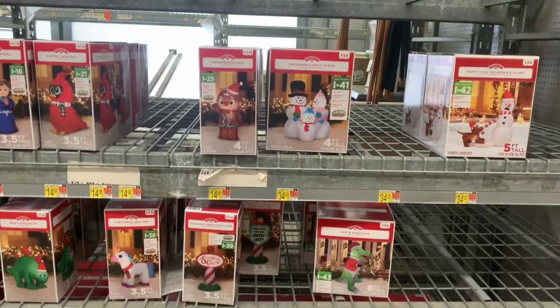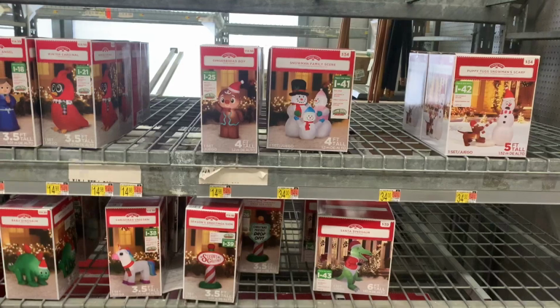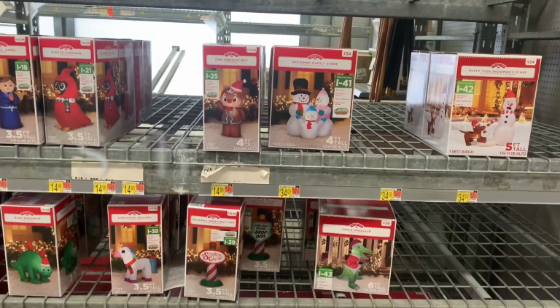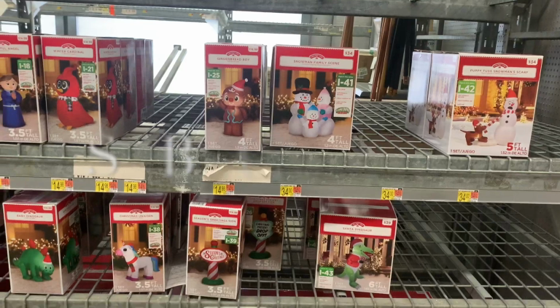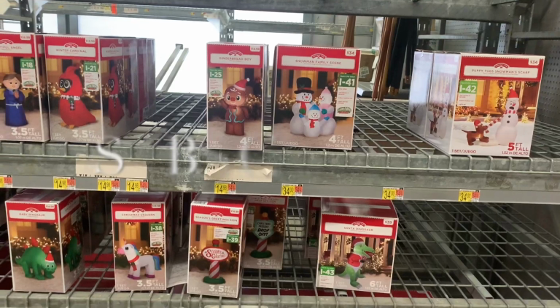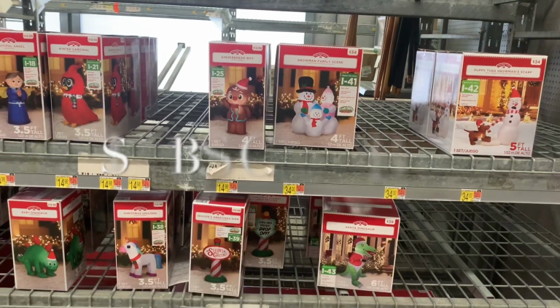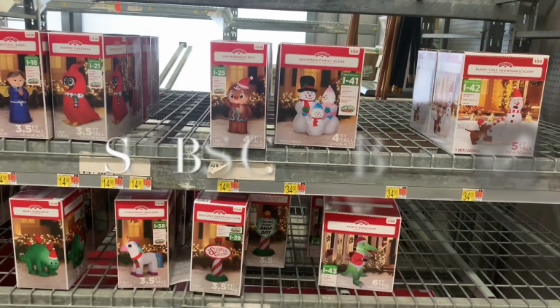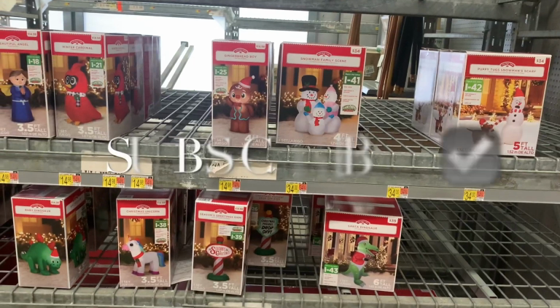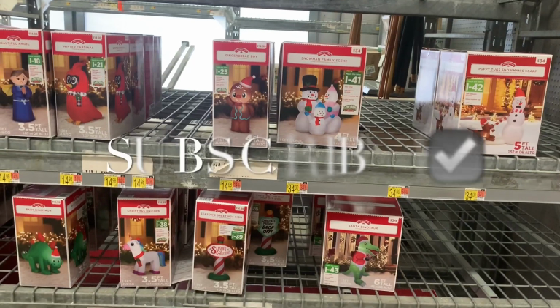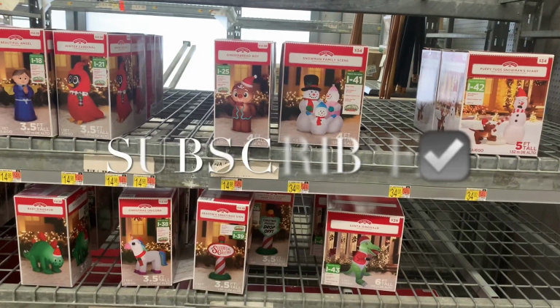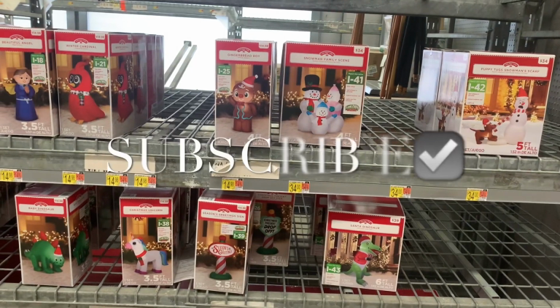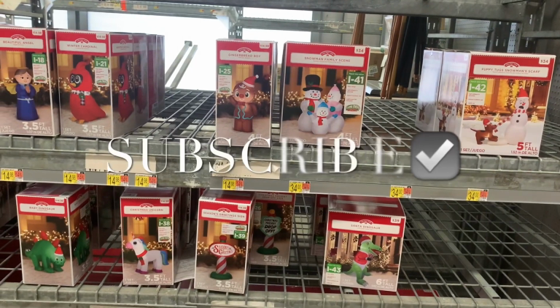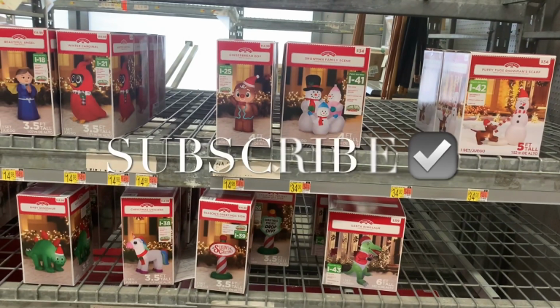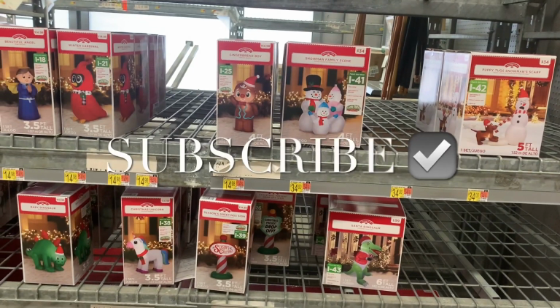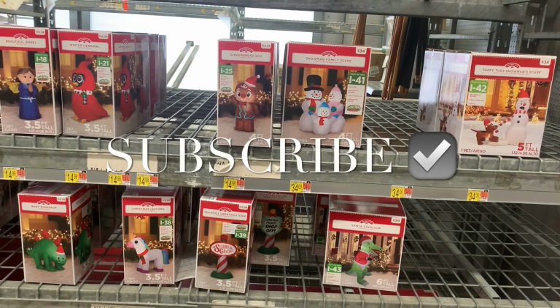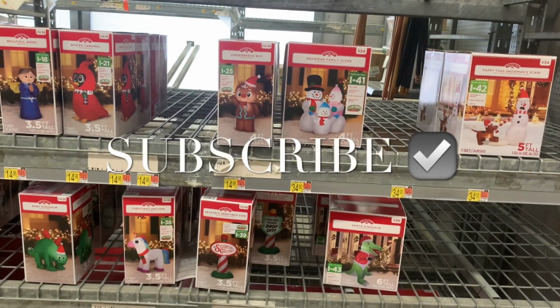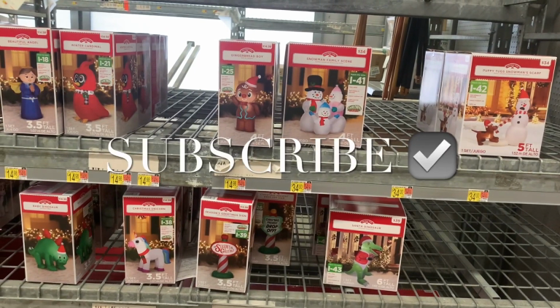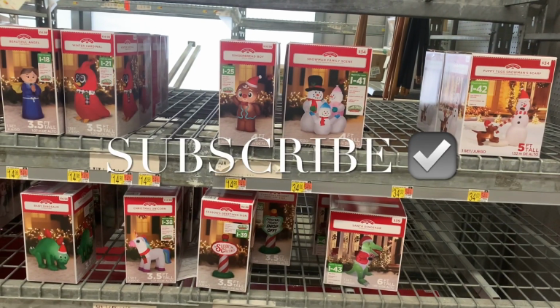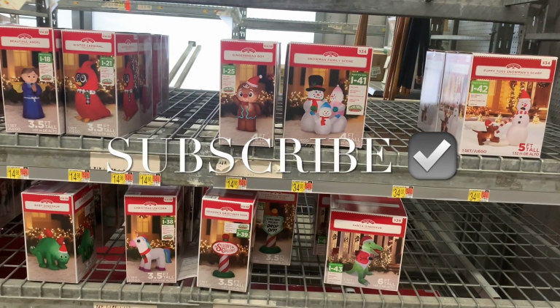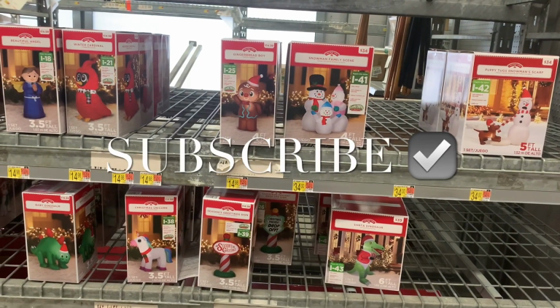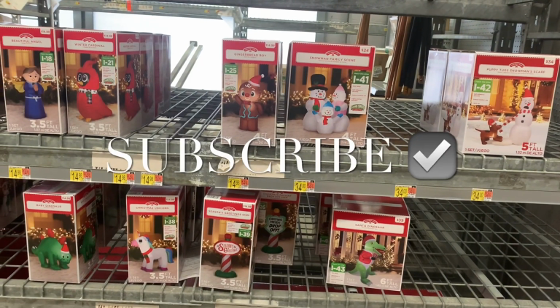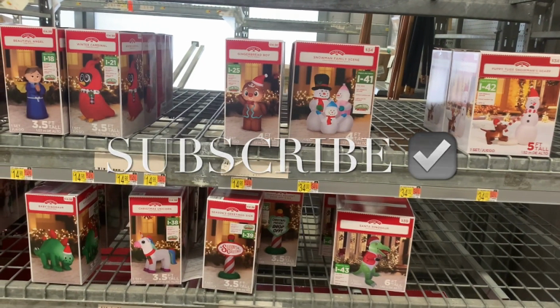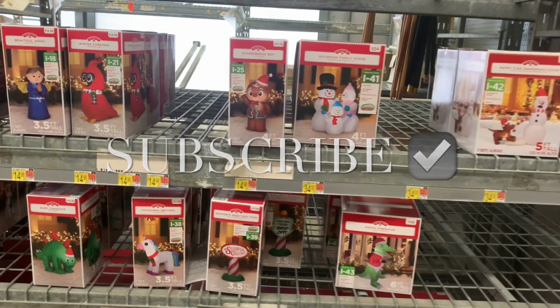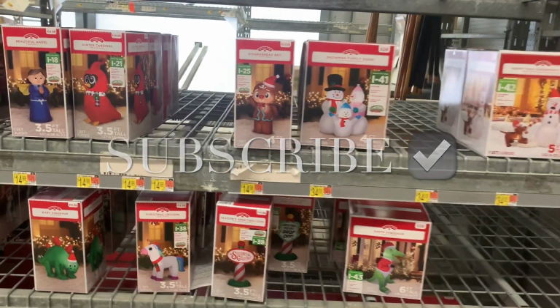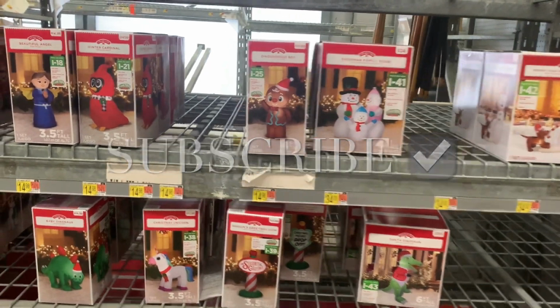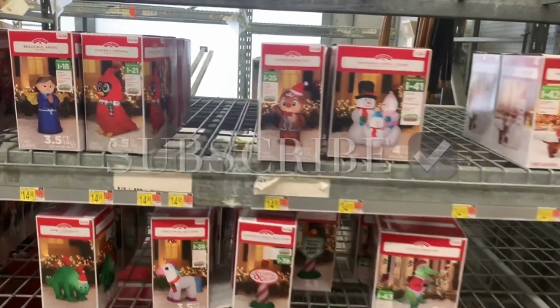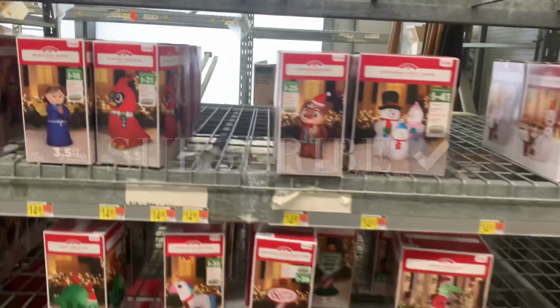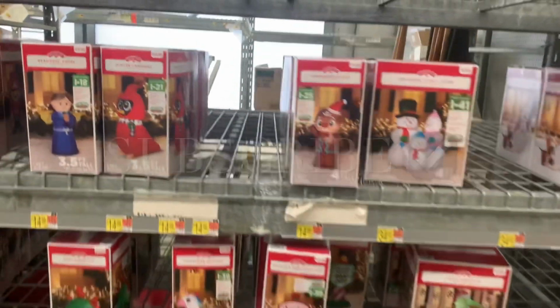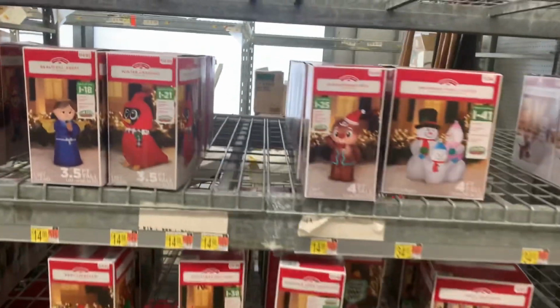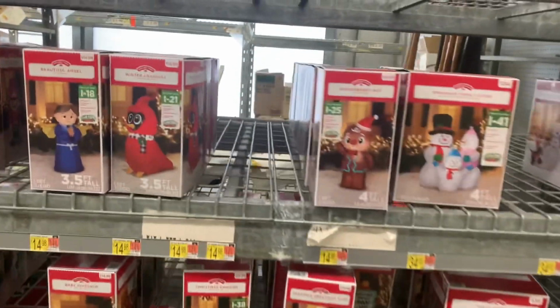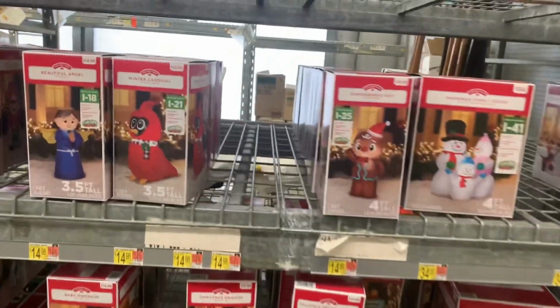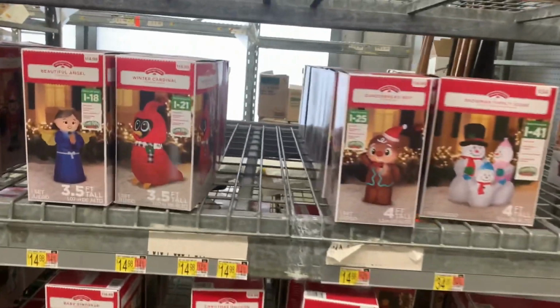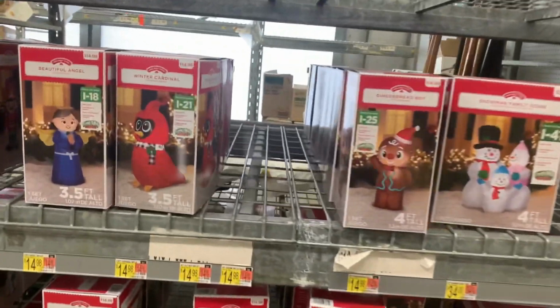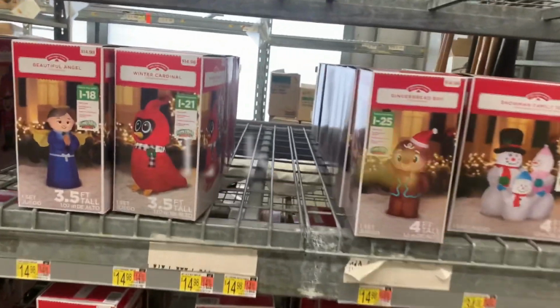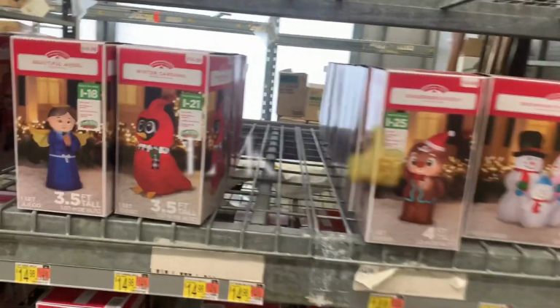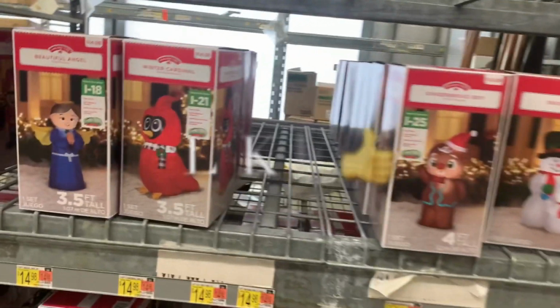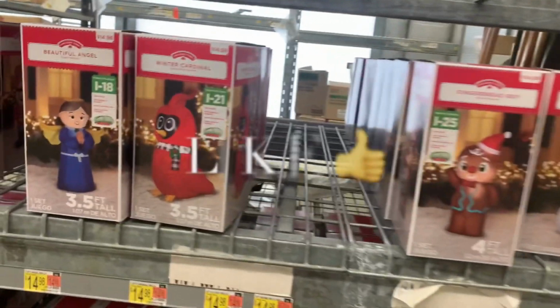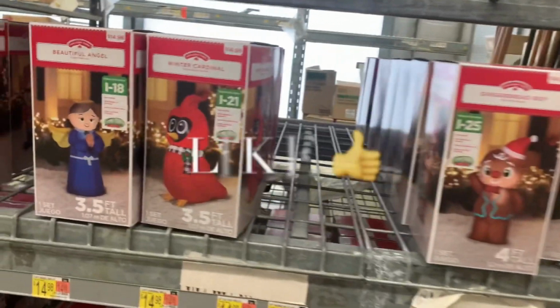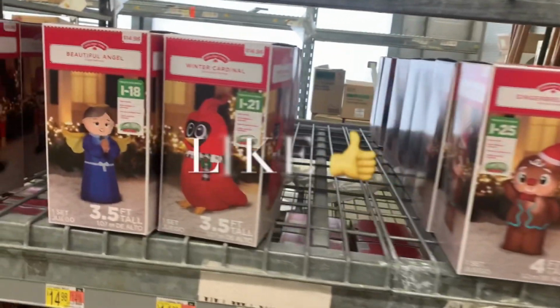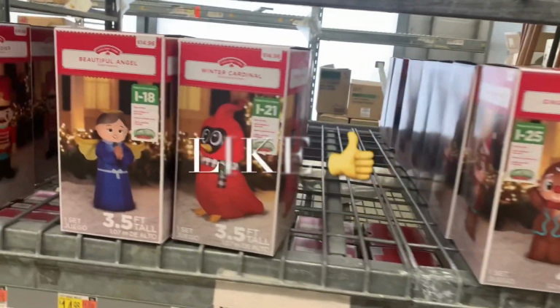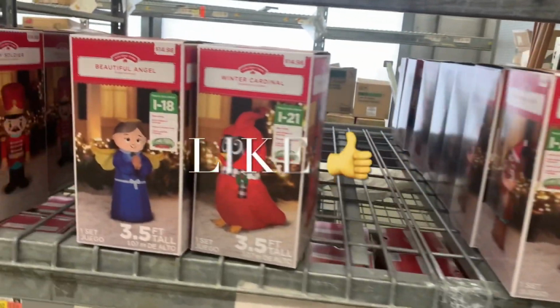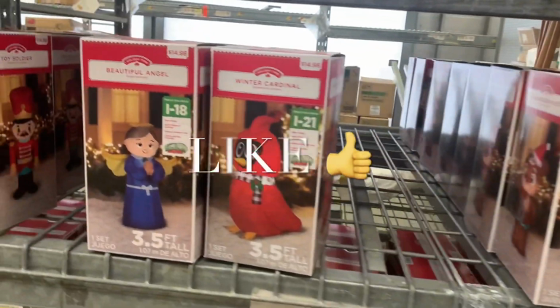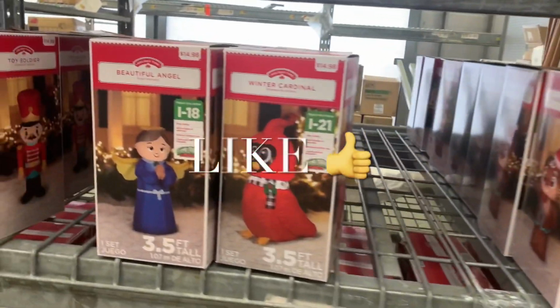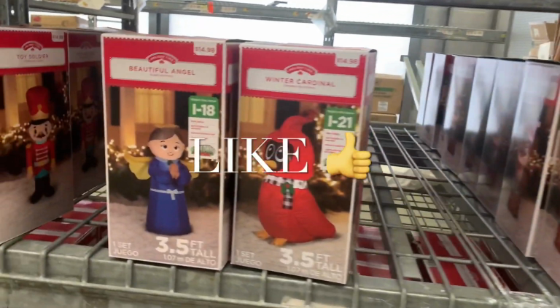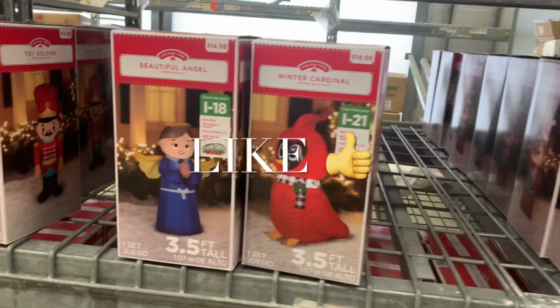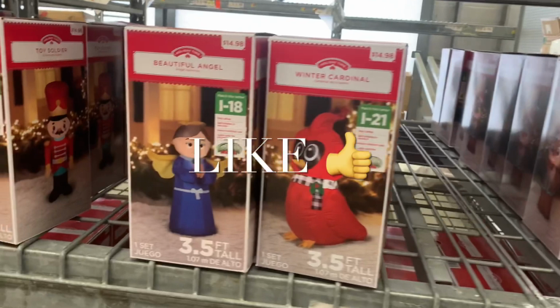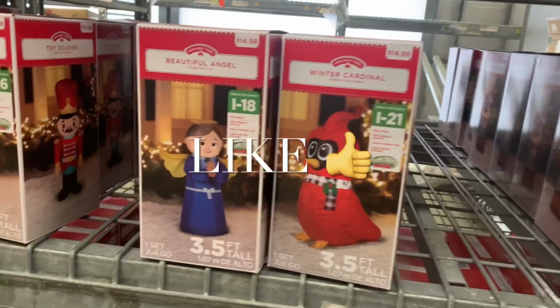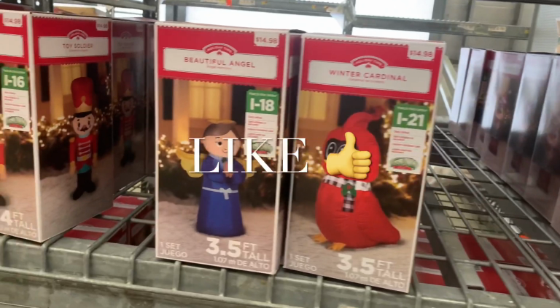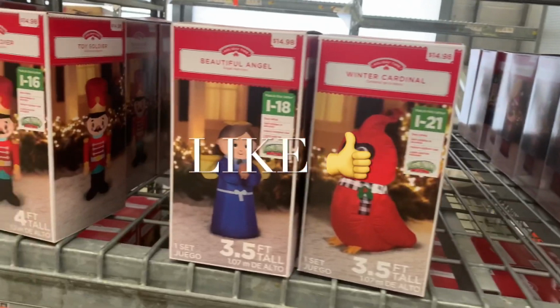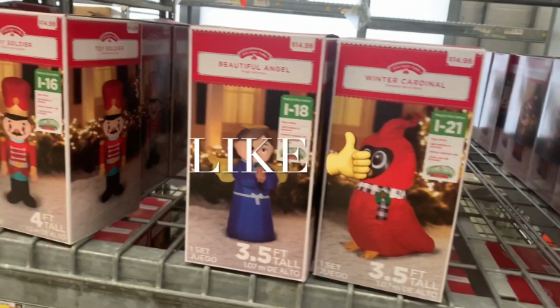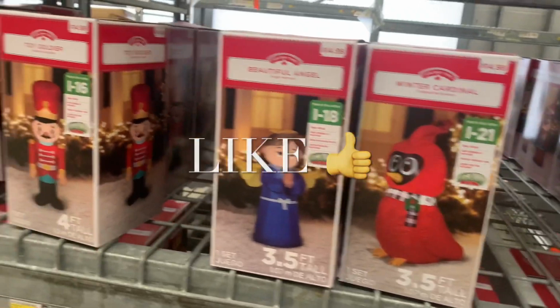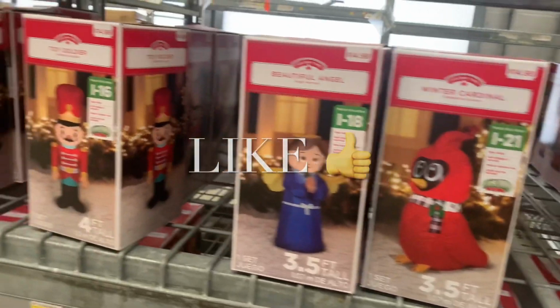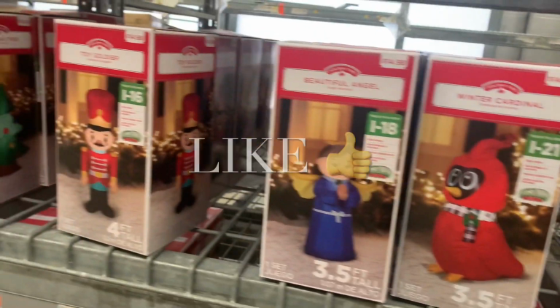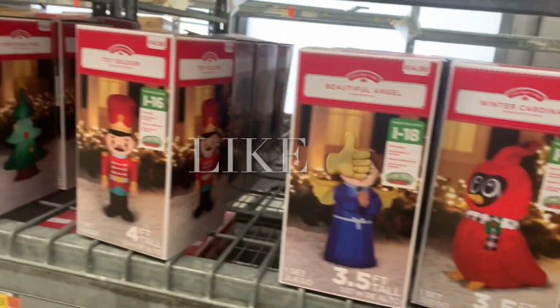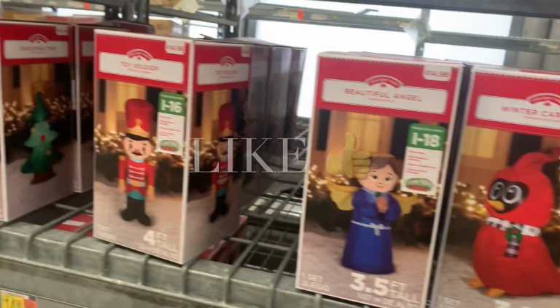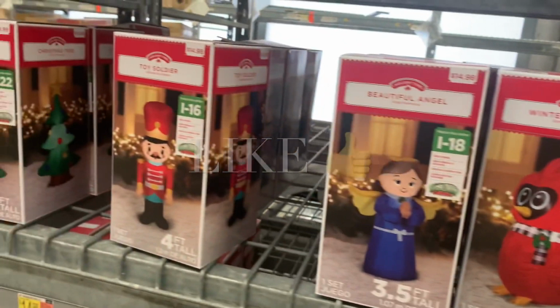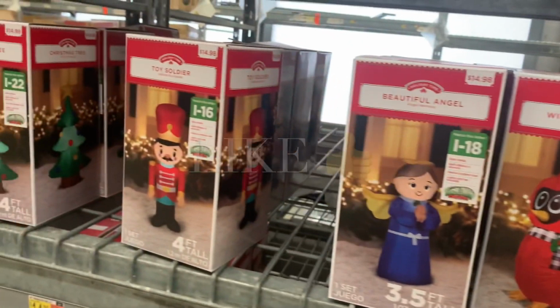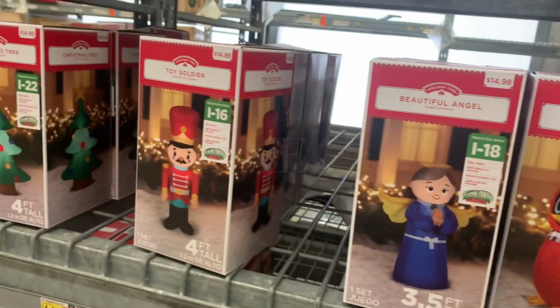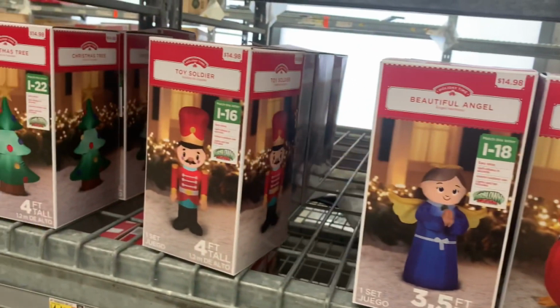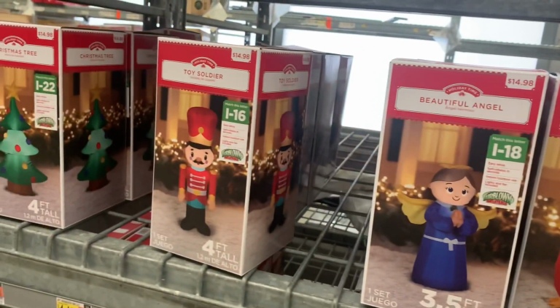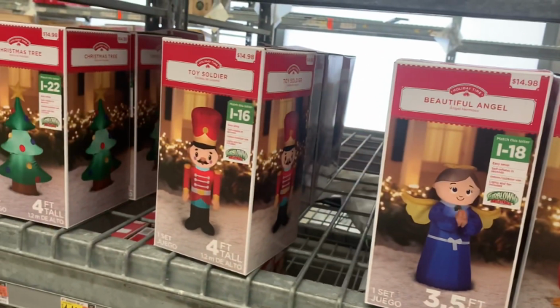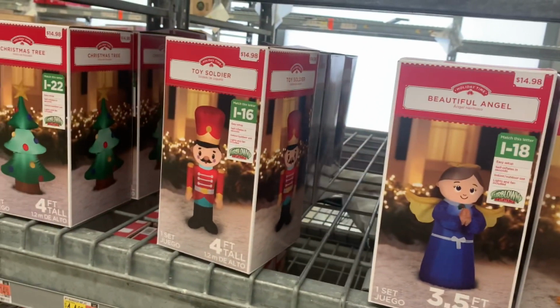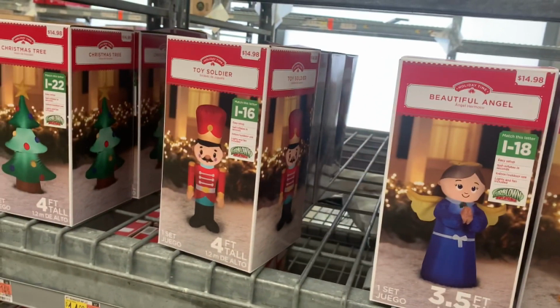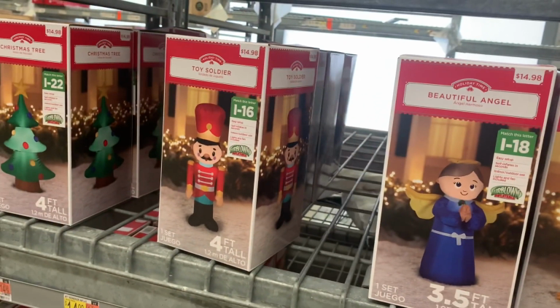Hey, welcome back to my channel. I'm at Walmart and they're finally starting to put all the Christmas stuff out, so I wanted to show you these ones first.